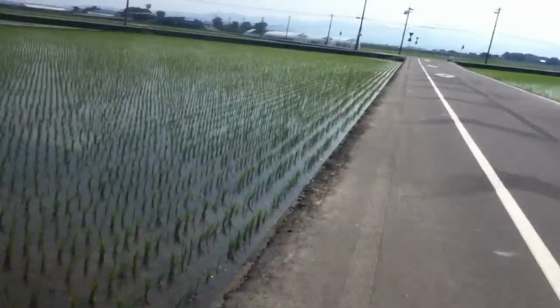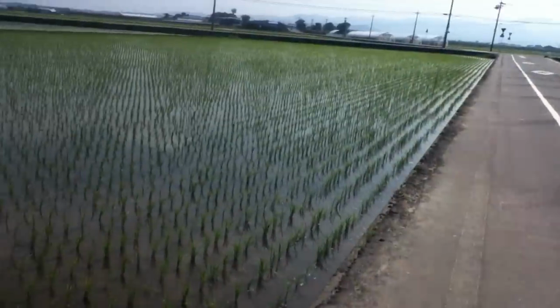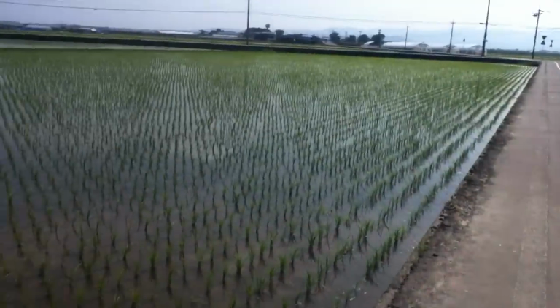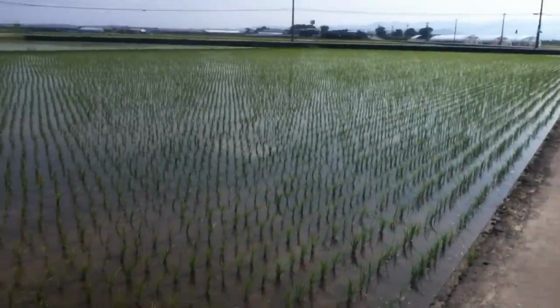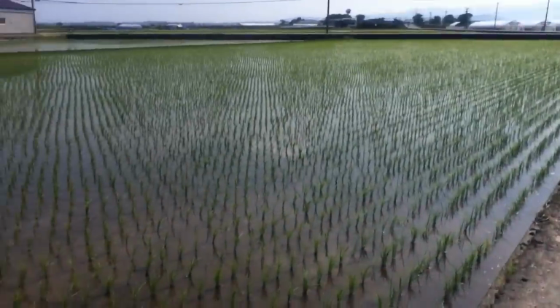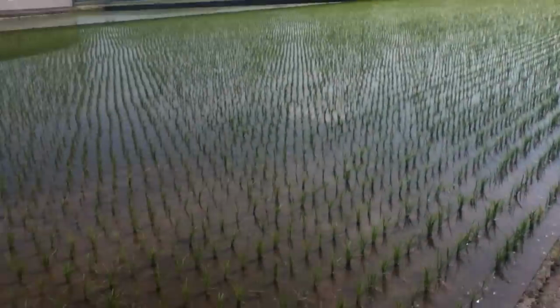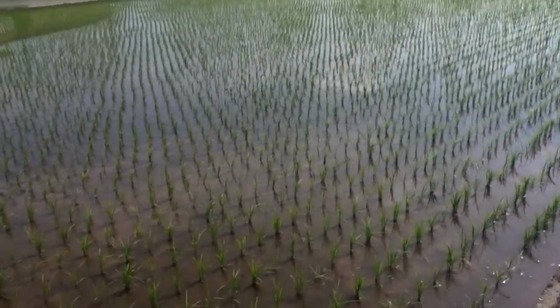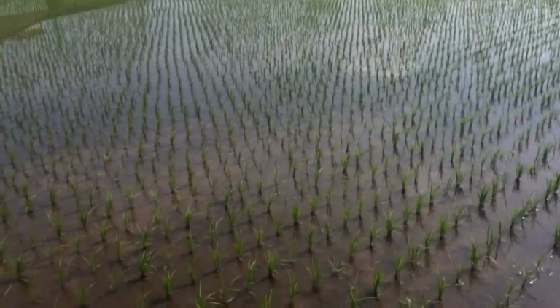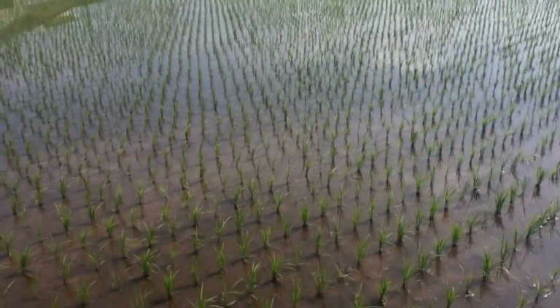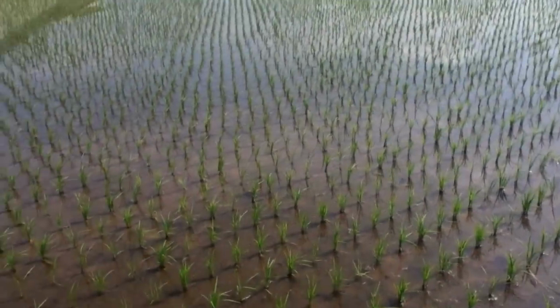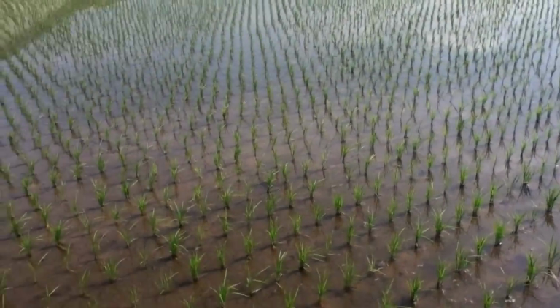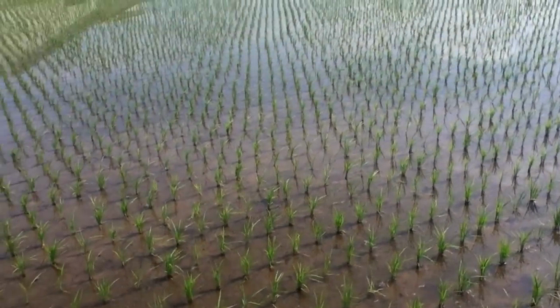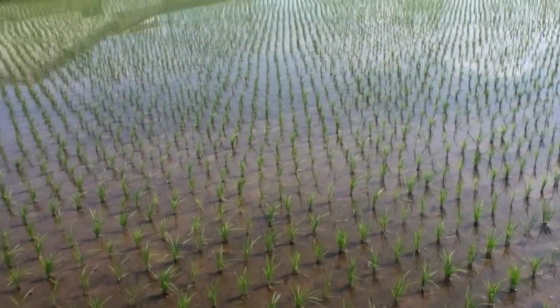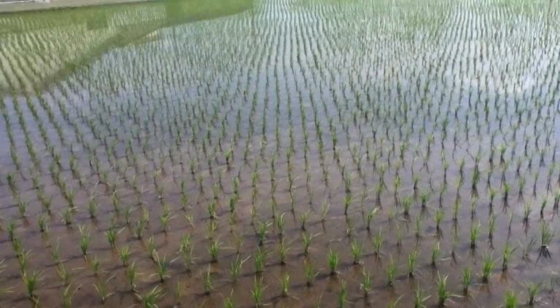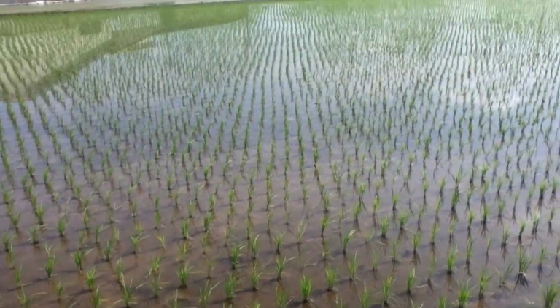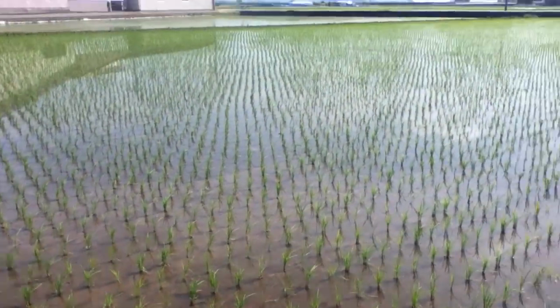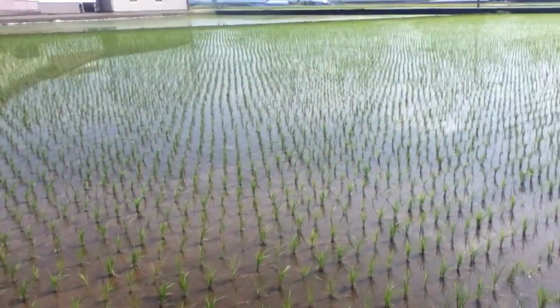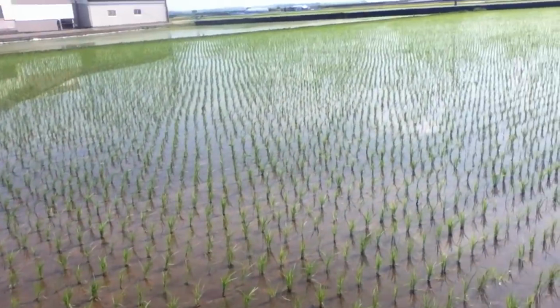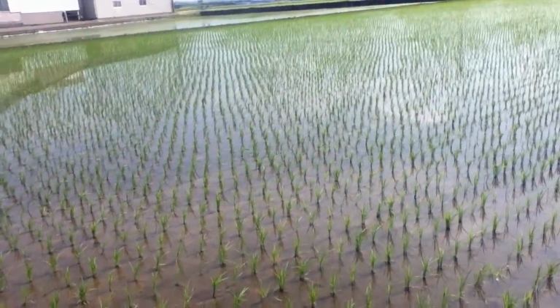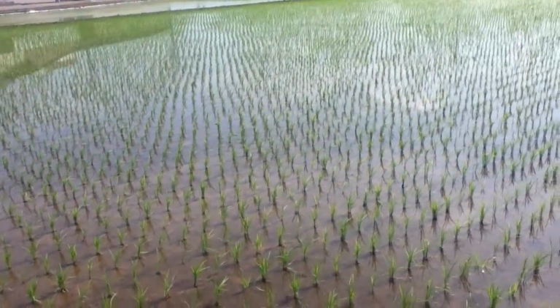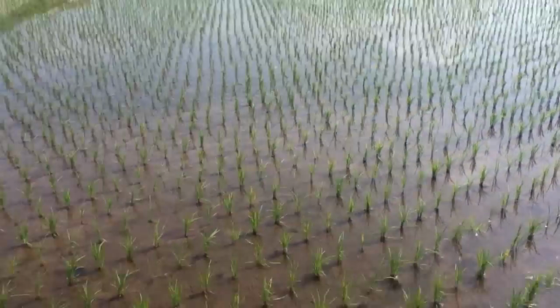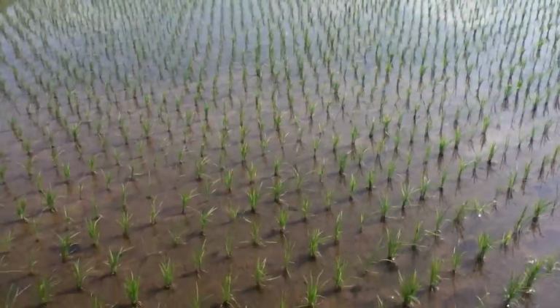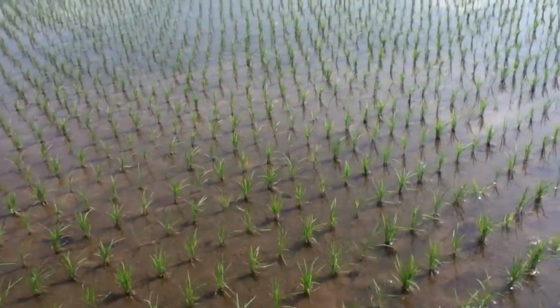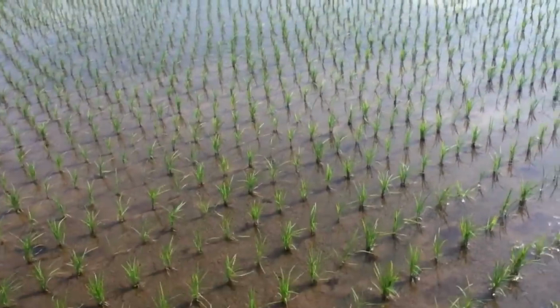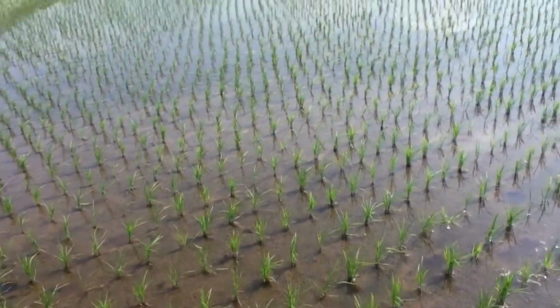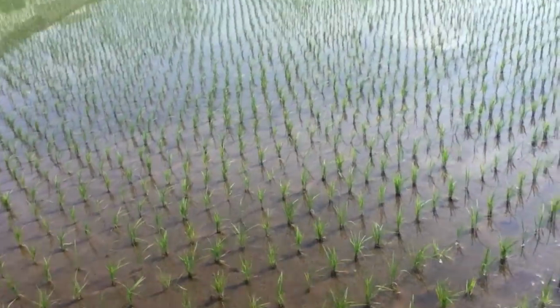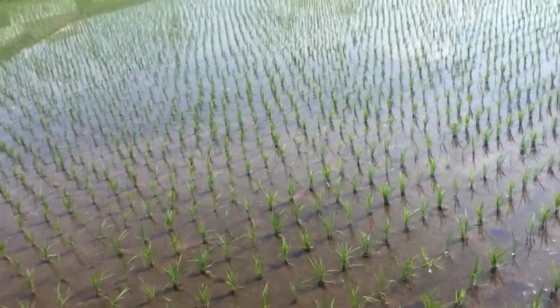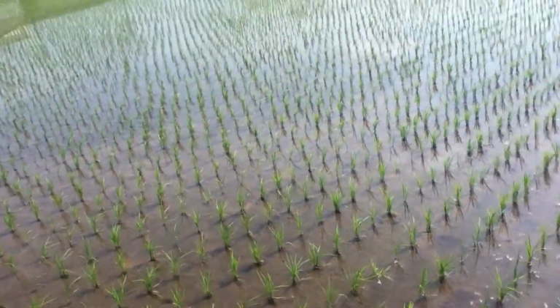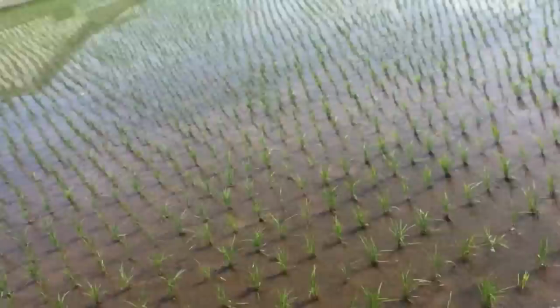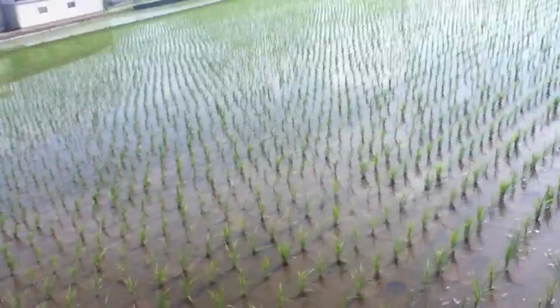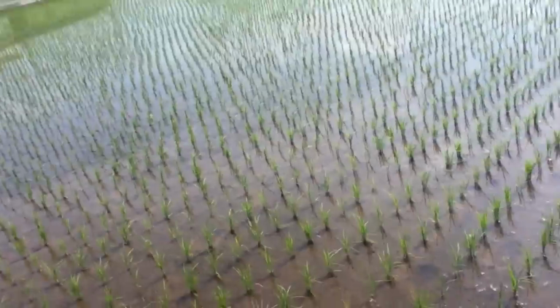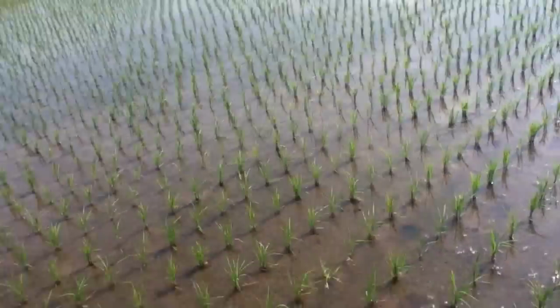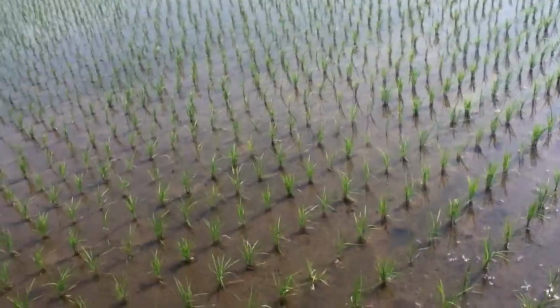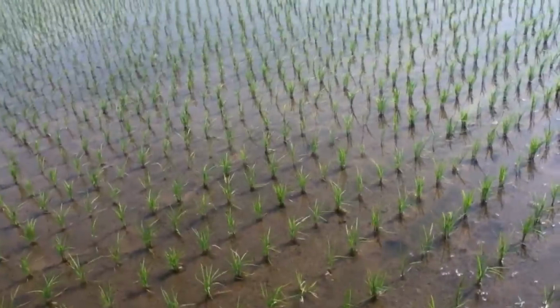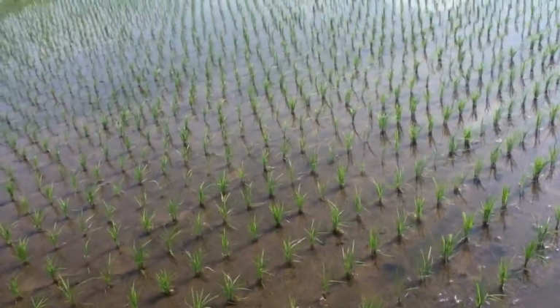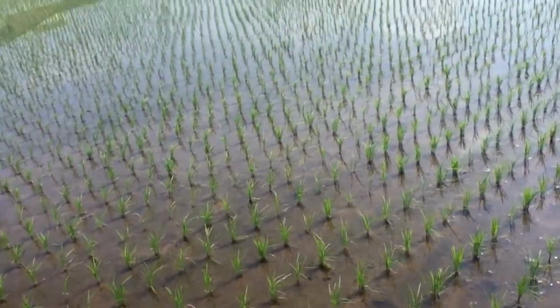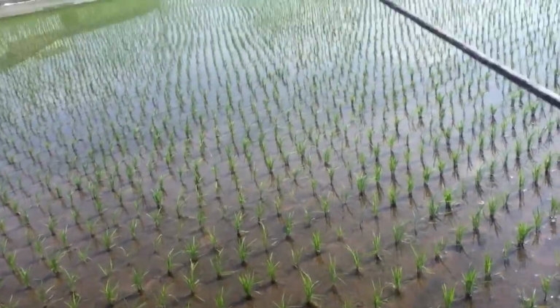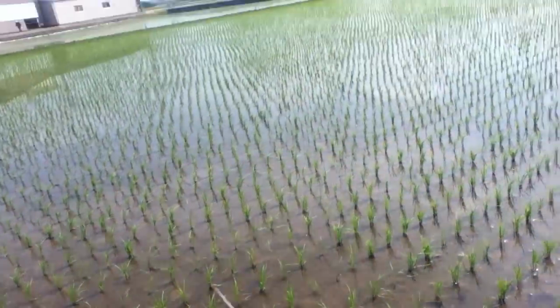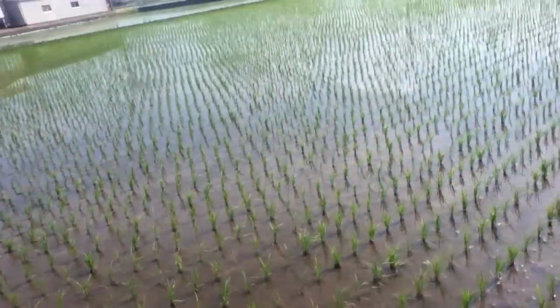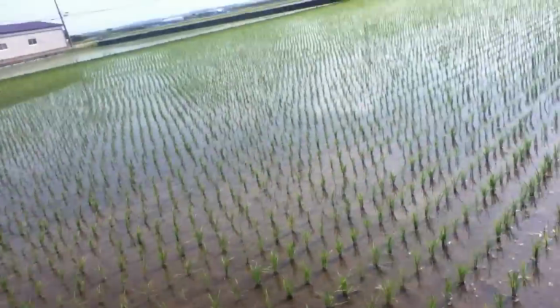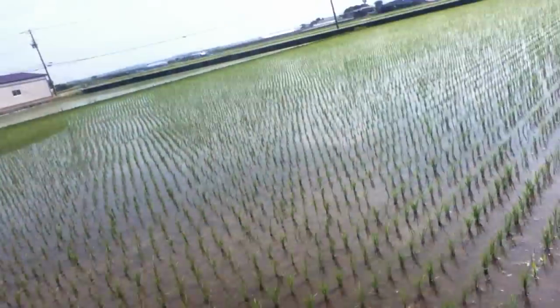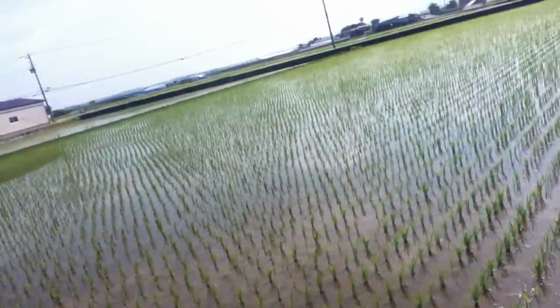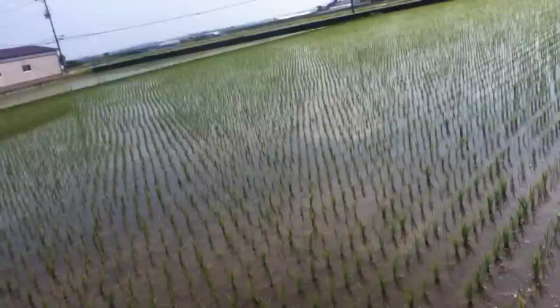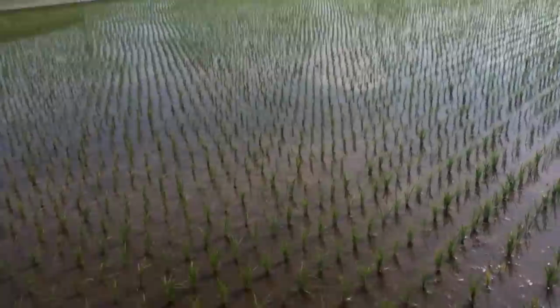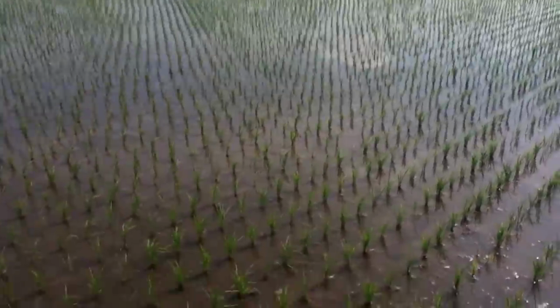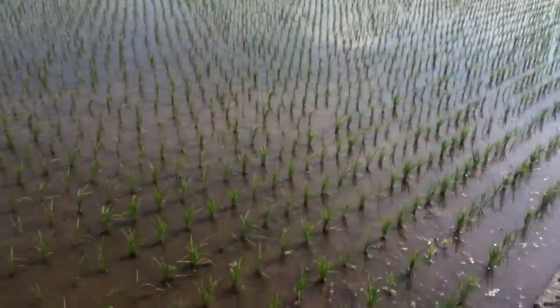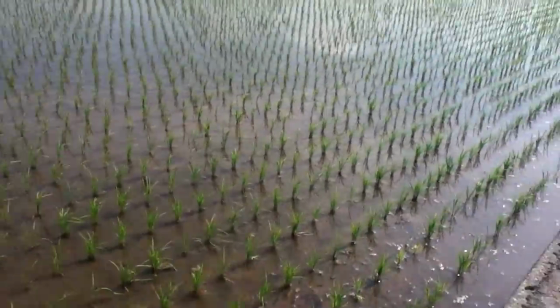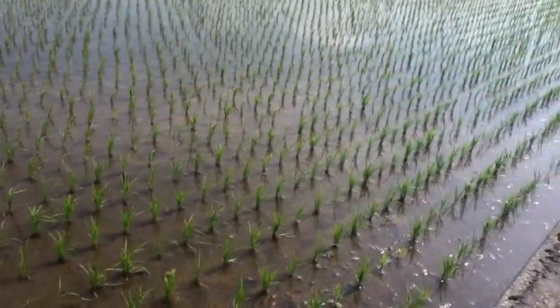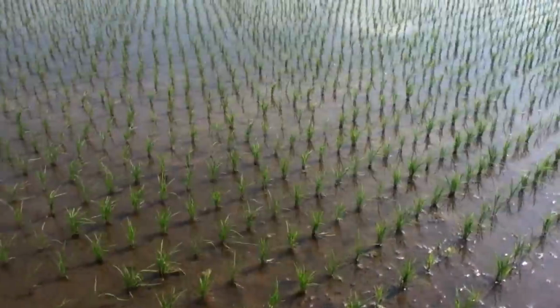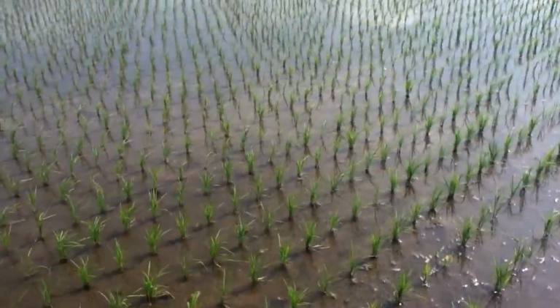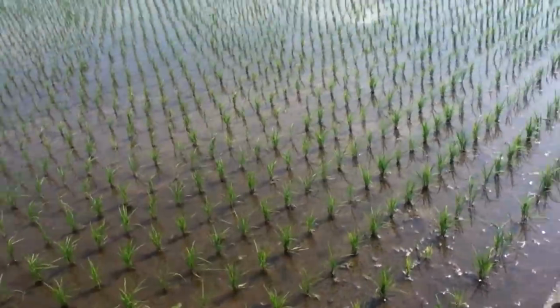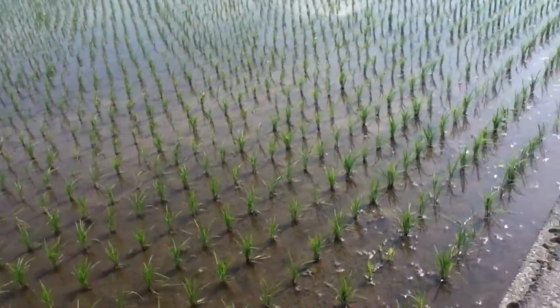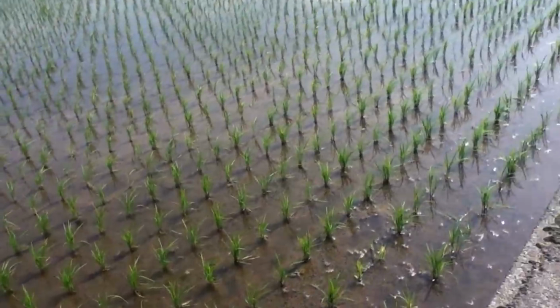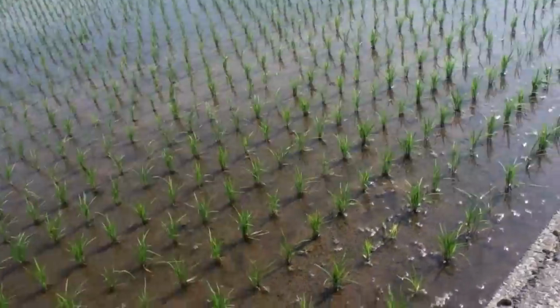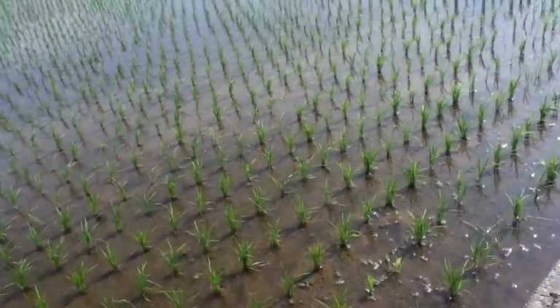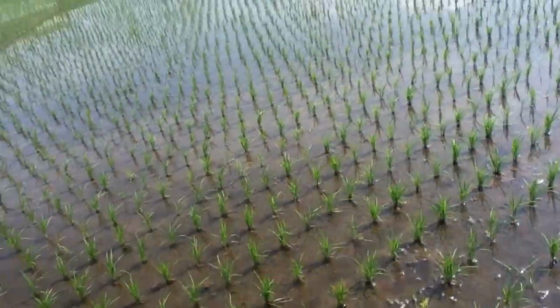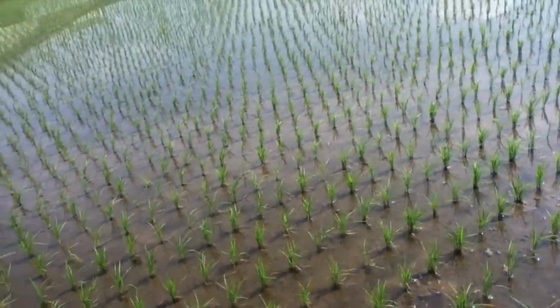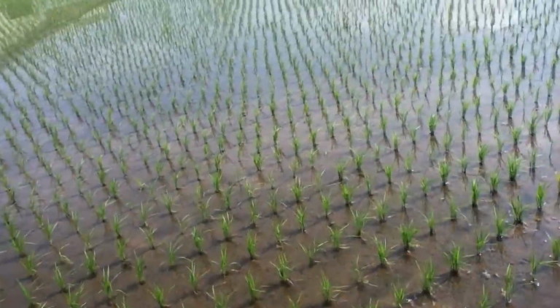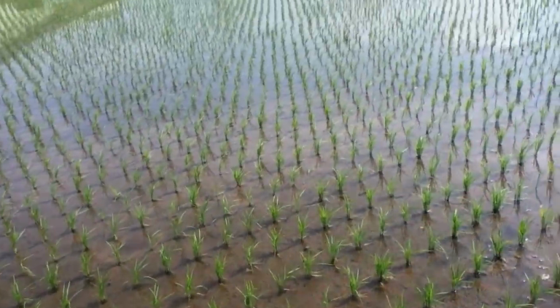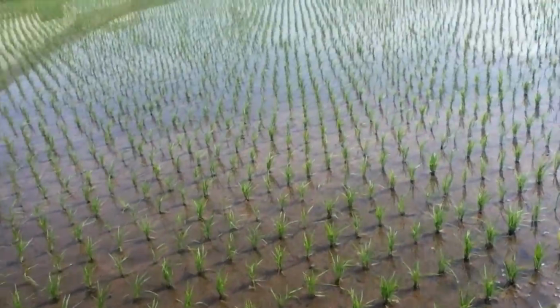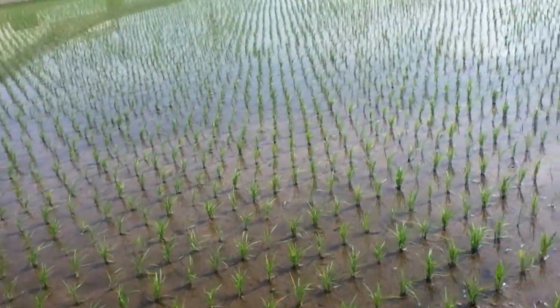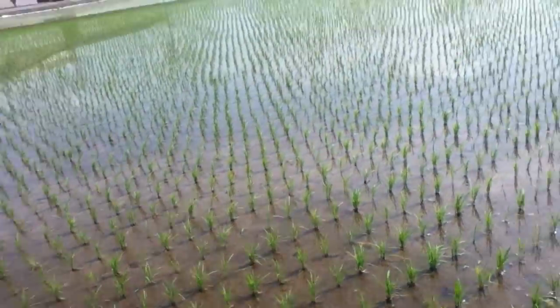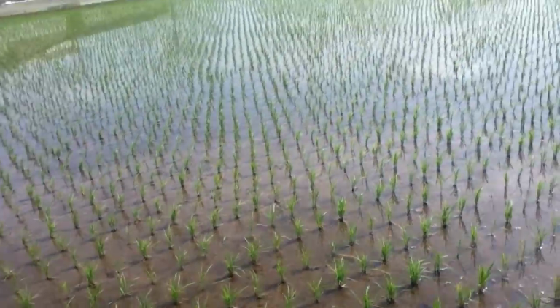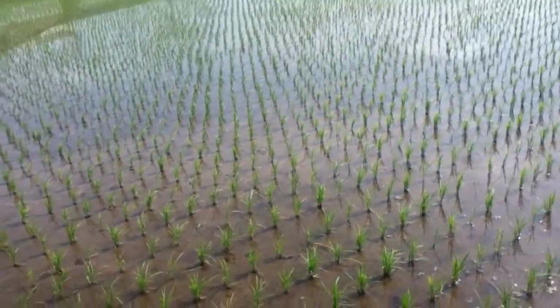So that's rice planting for you — taking care of the rice one grain at a time.